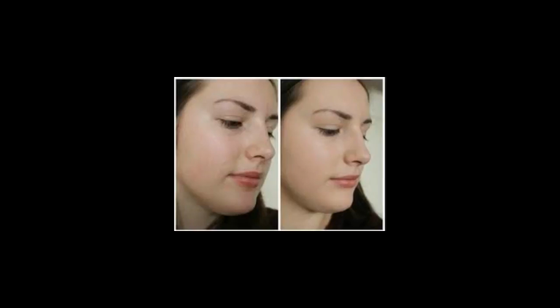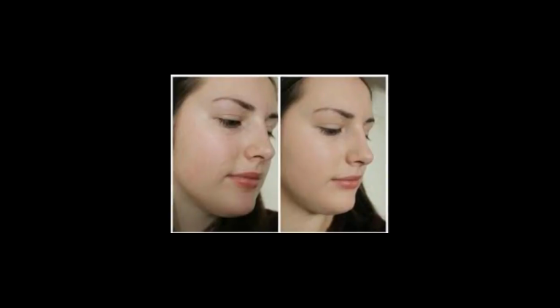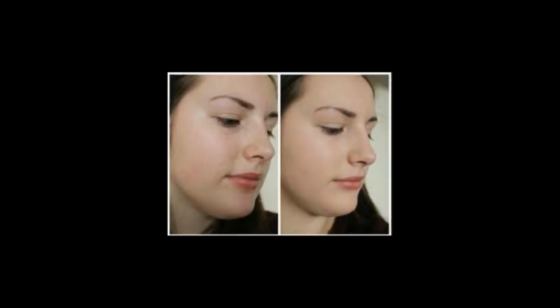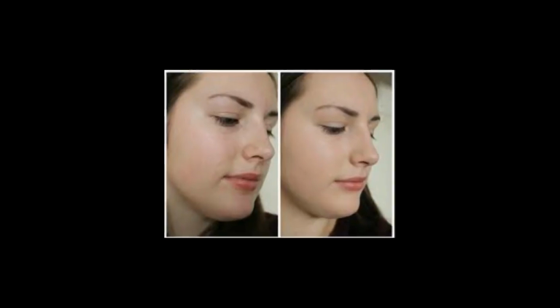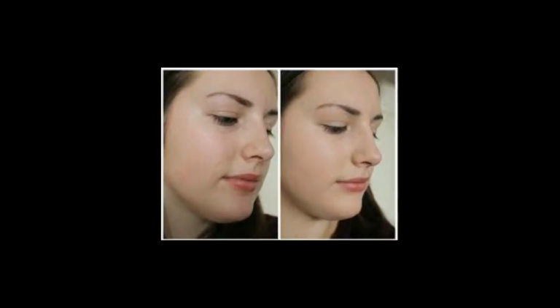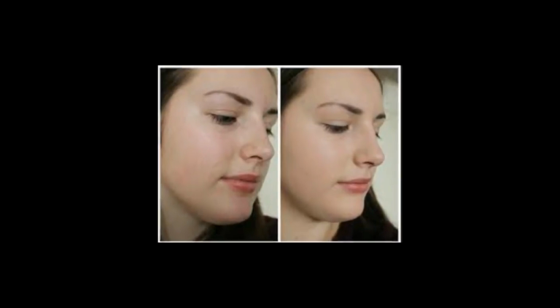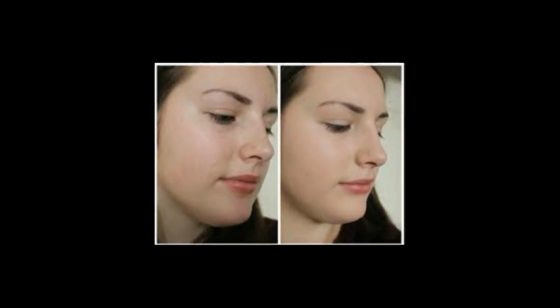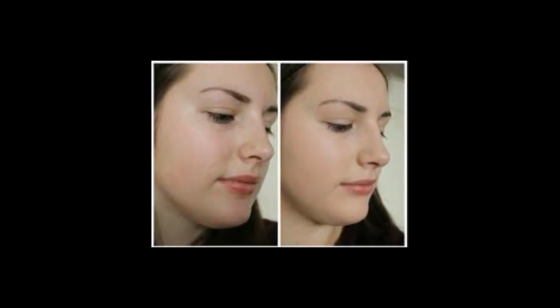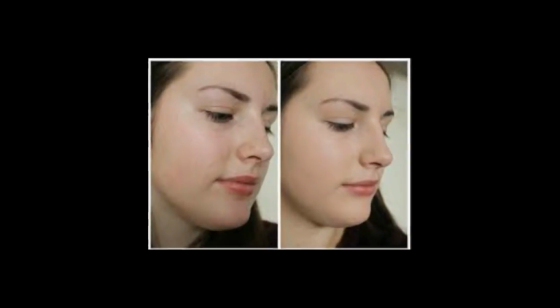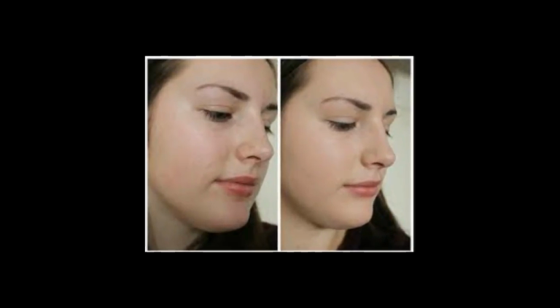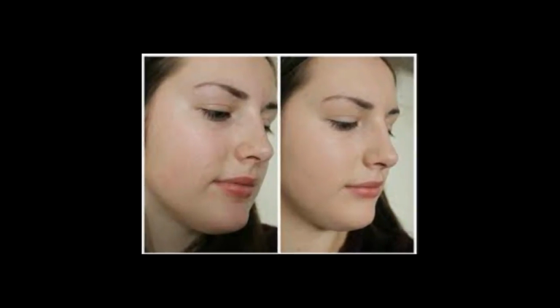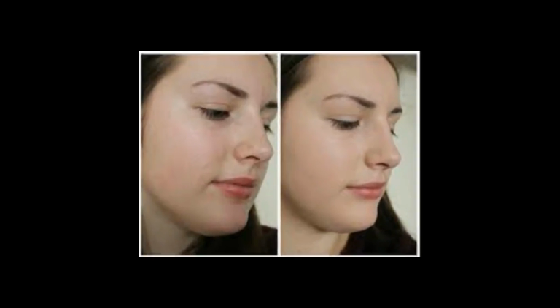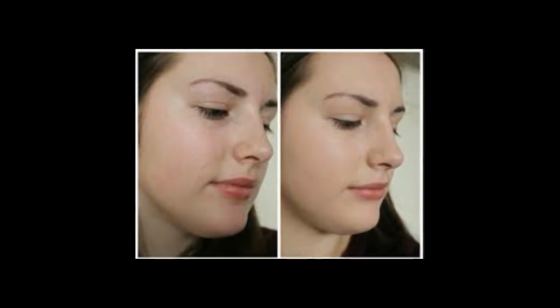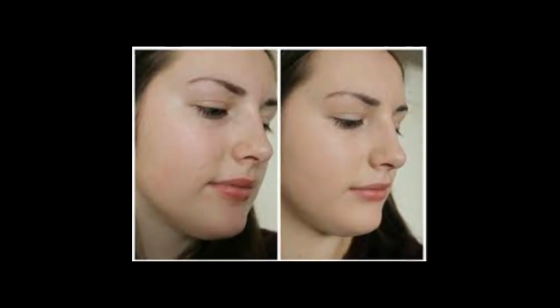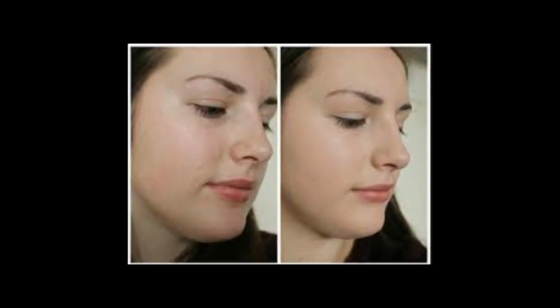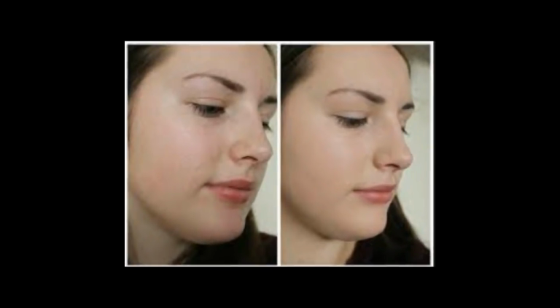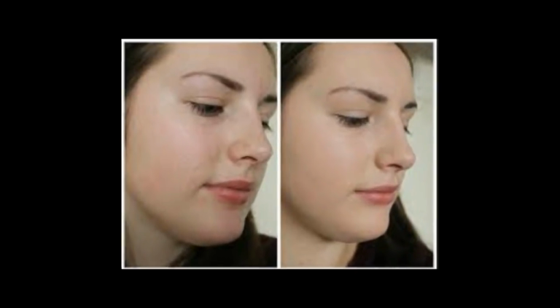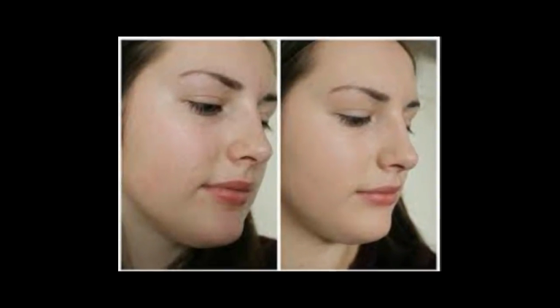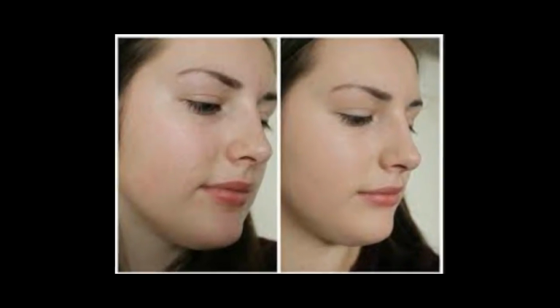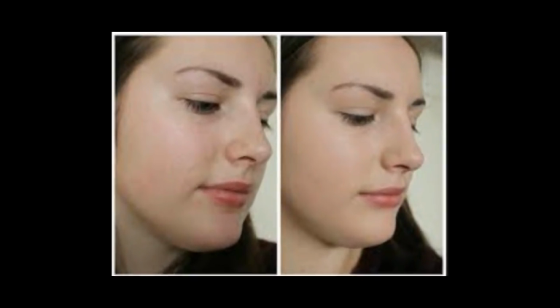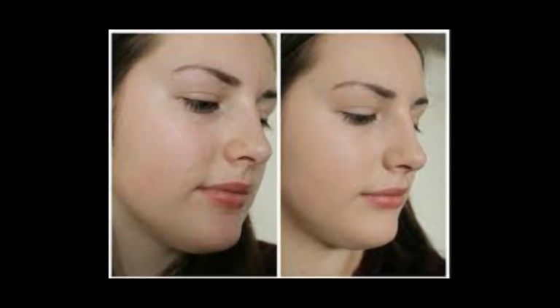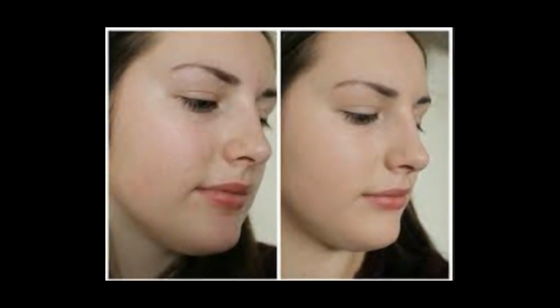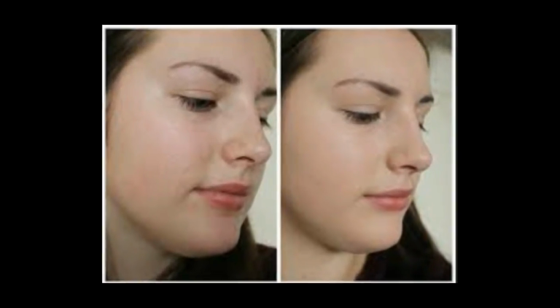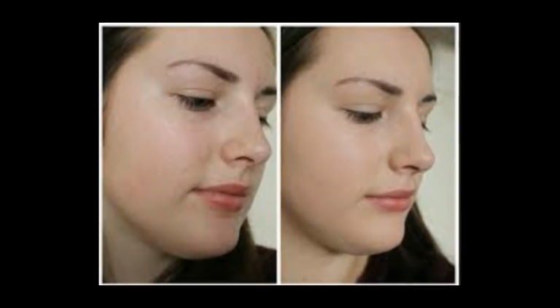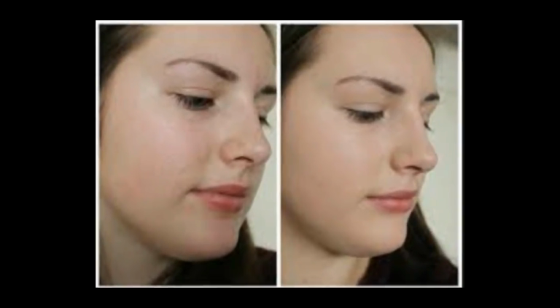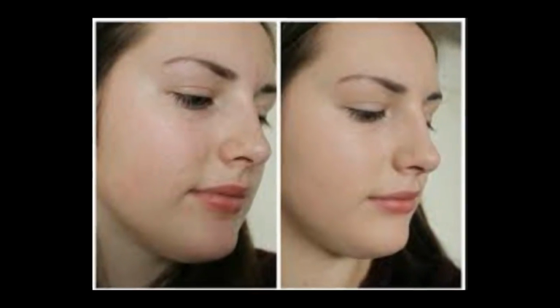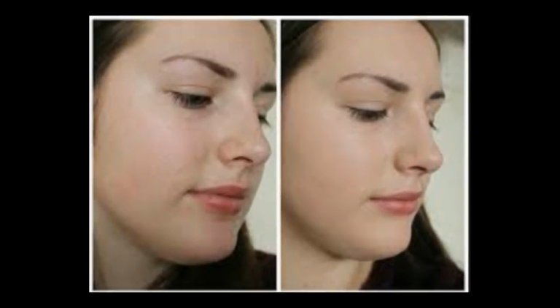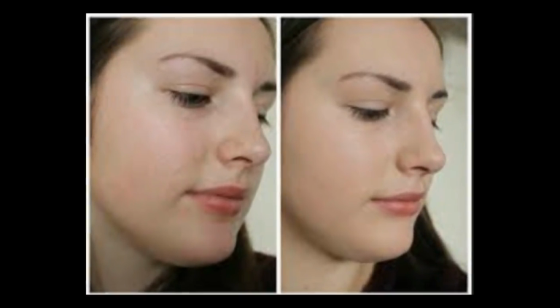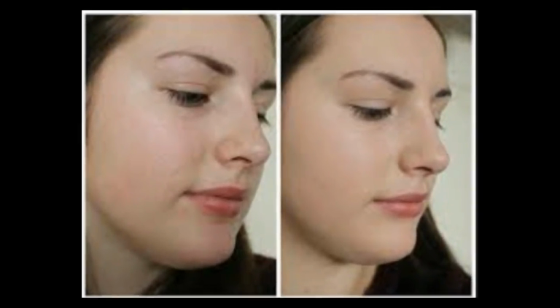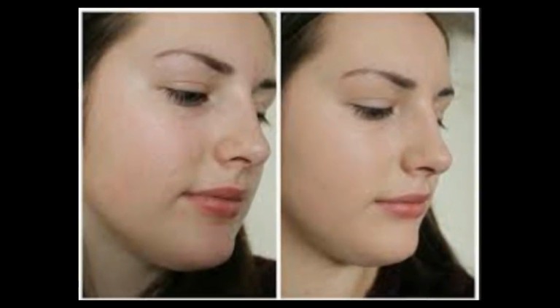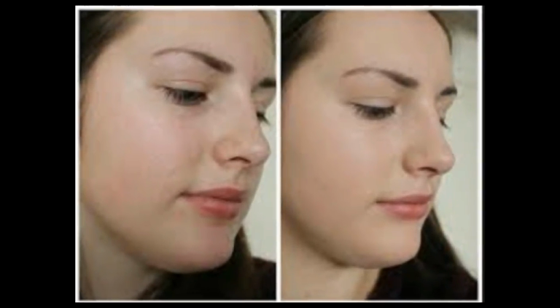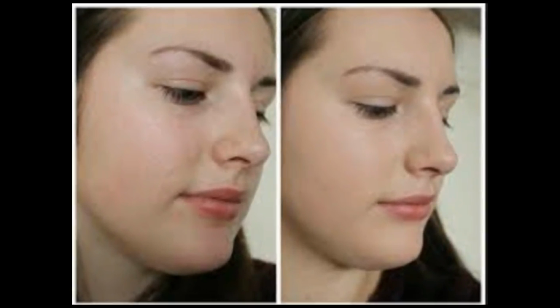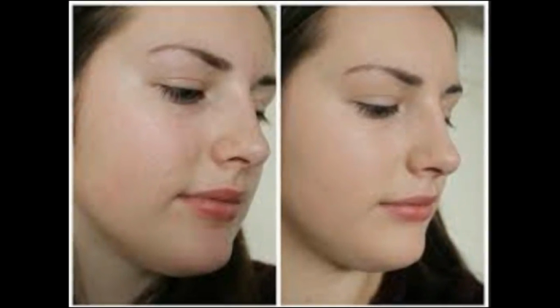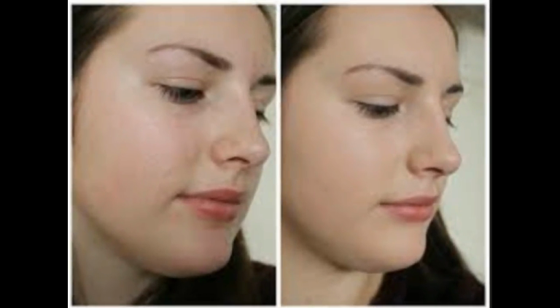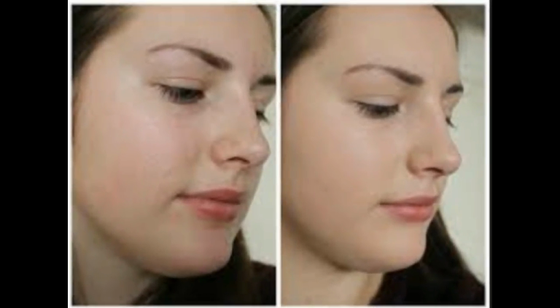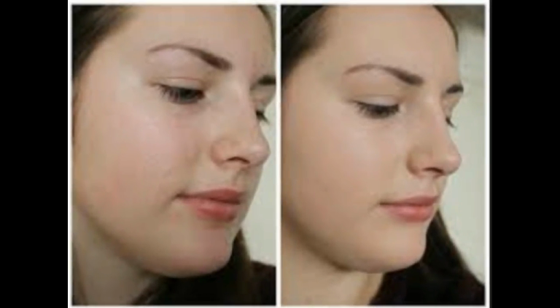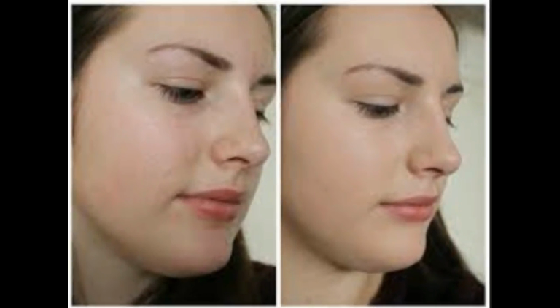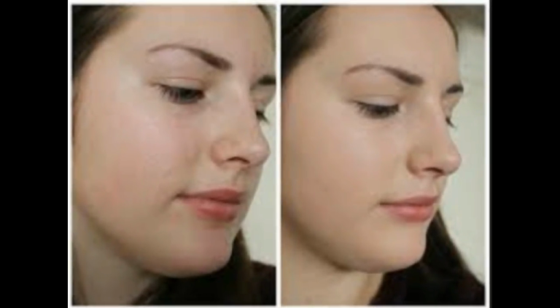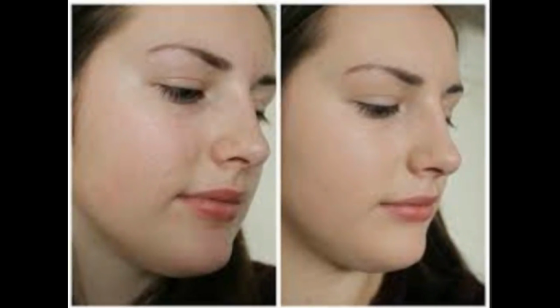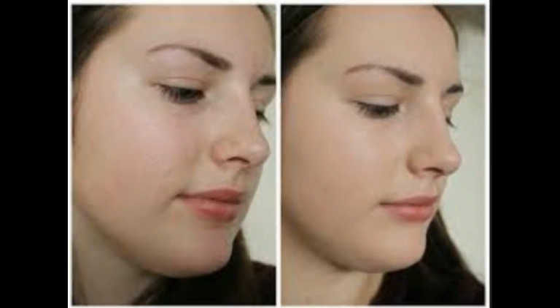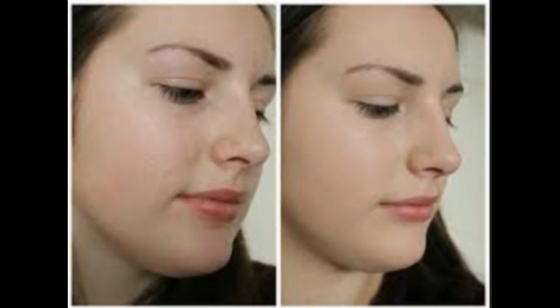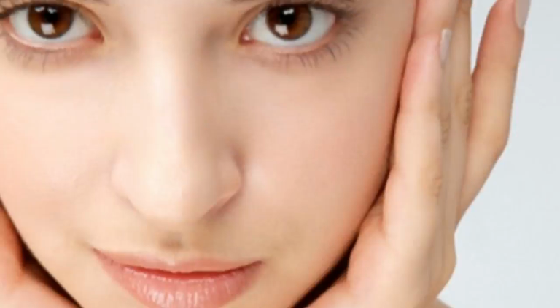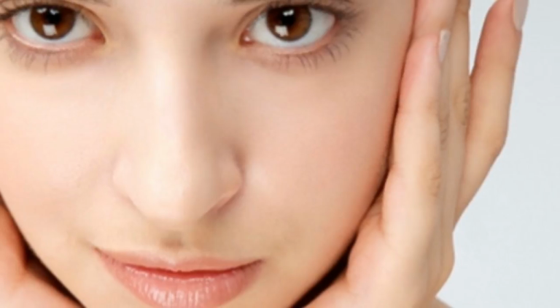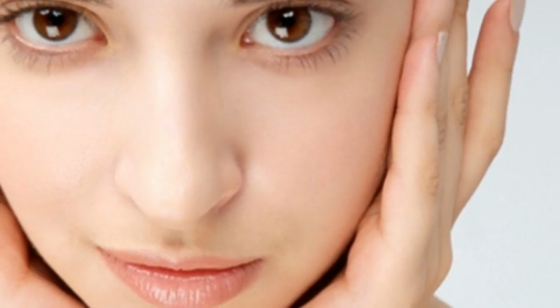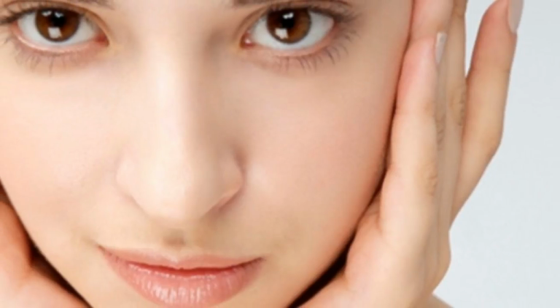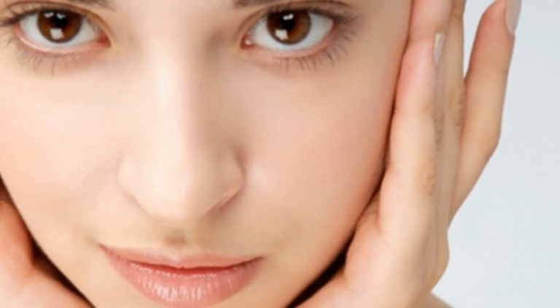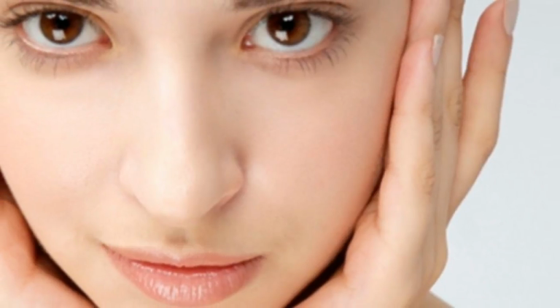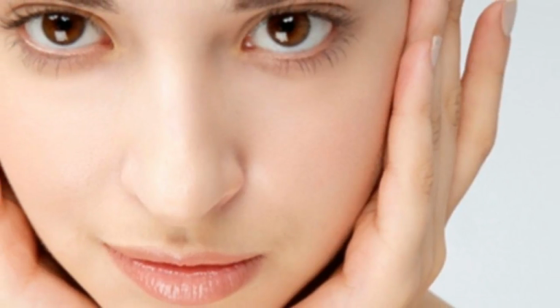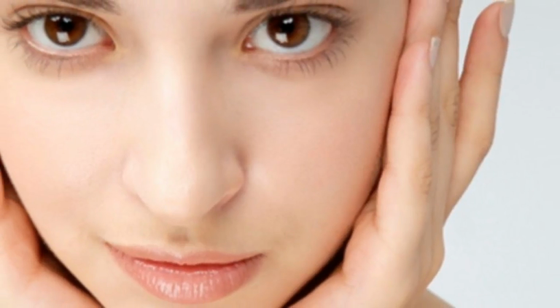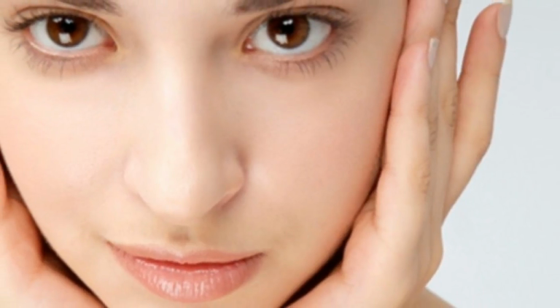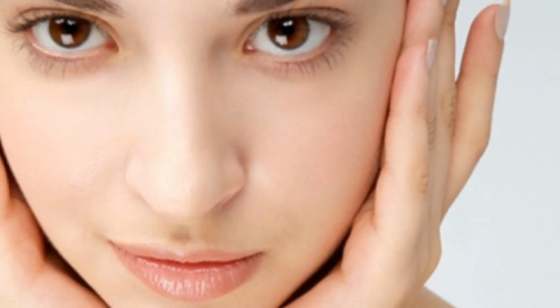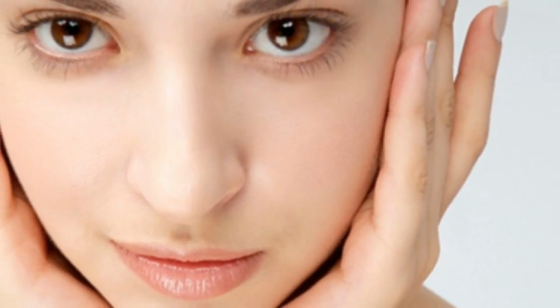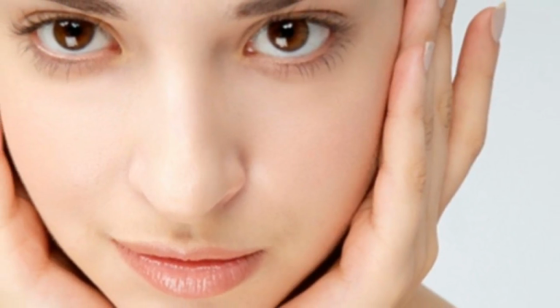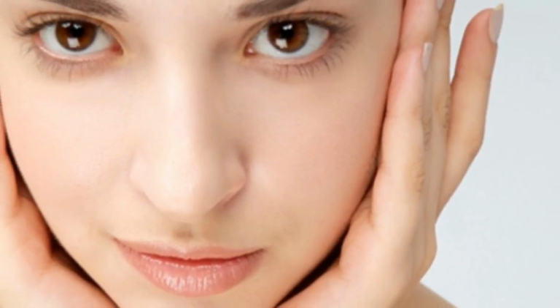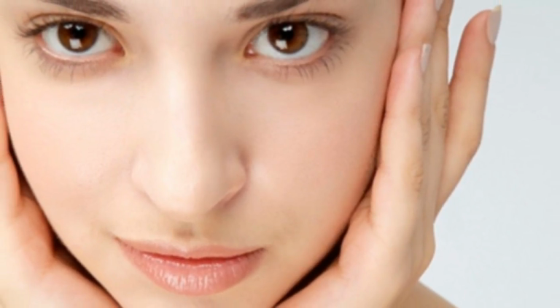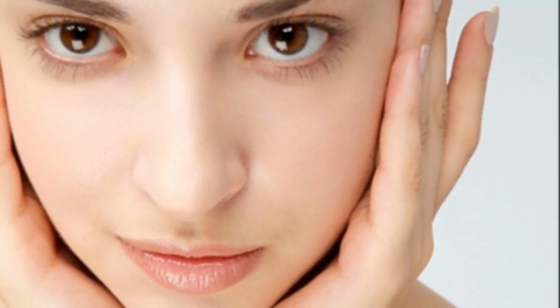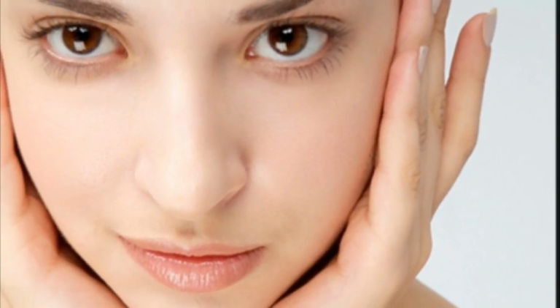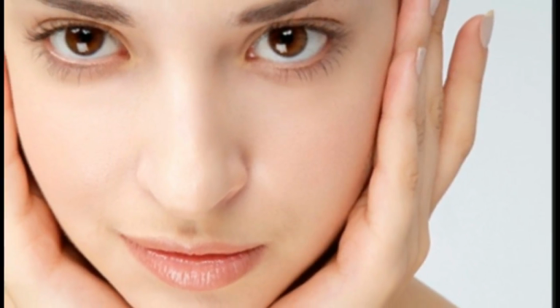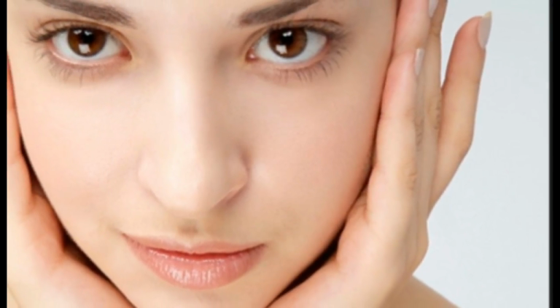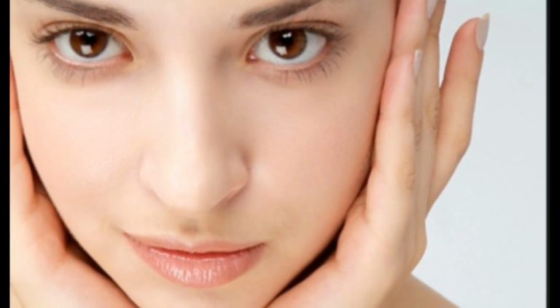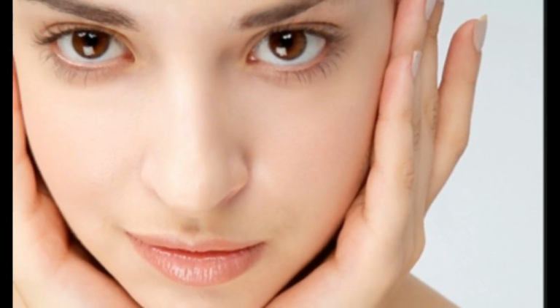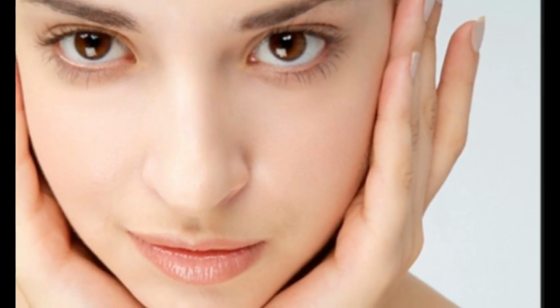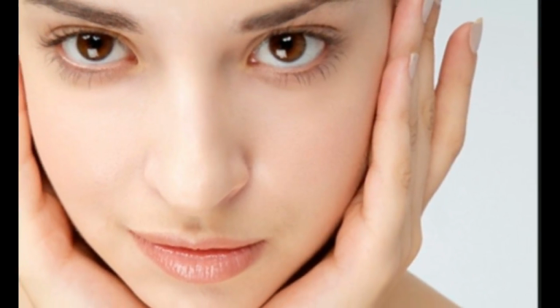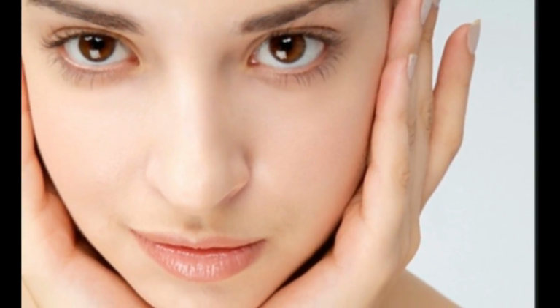Clear and beautiful skin is one of the main elements of a person's beauty. Healthy skin helps you feel beautiful as well.